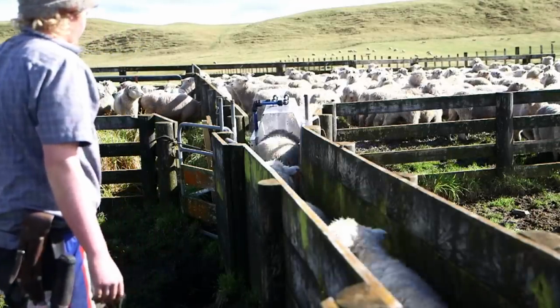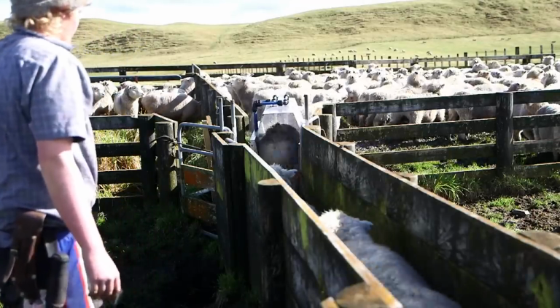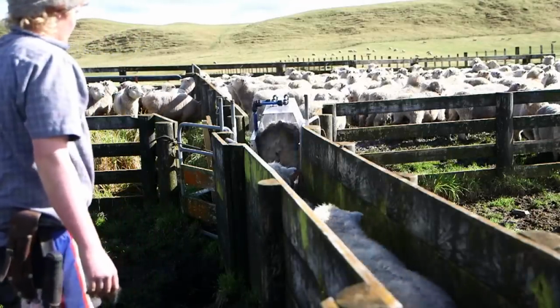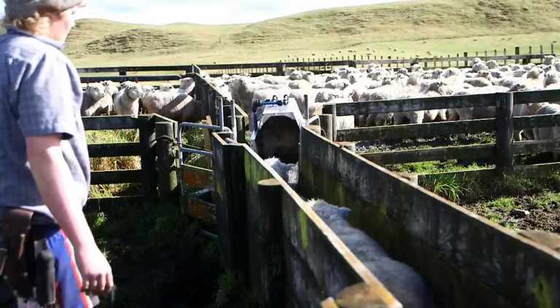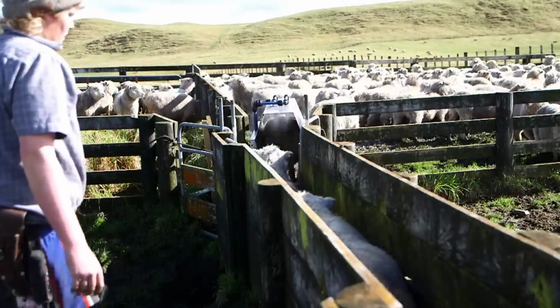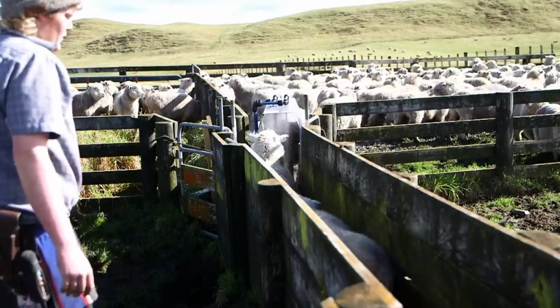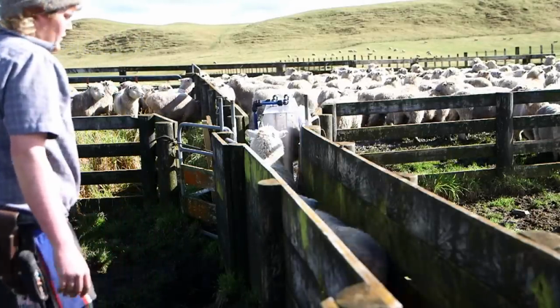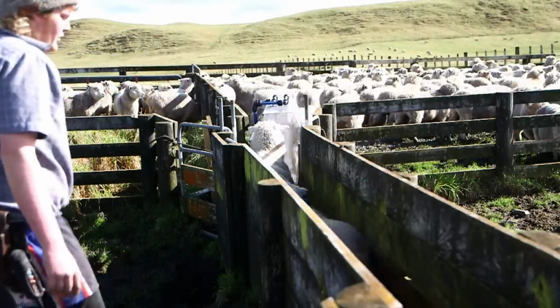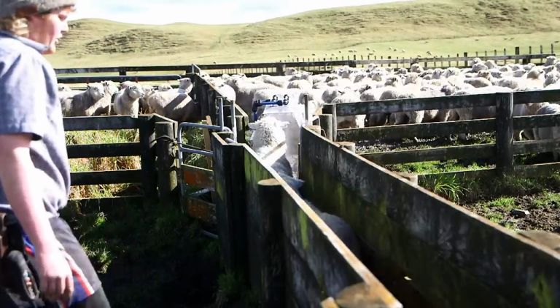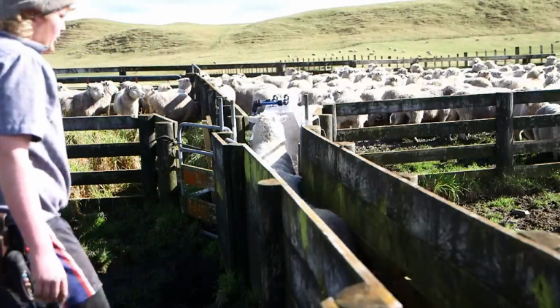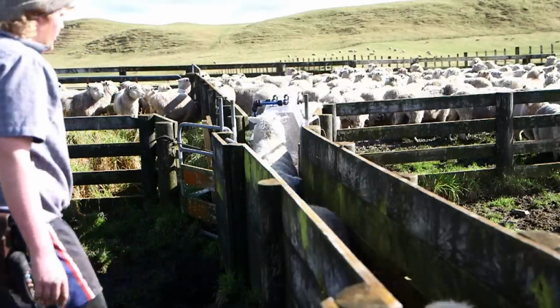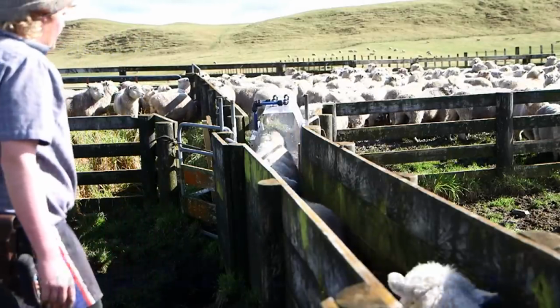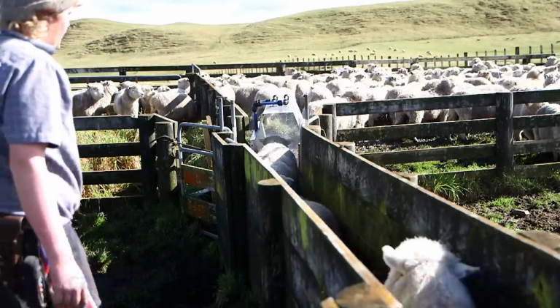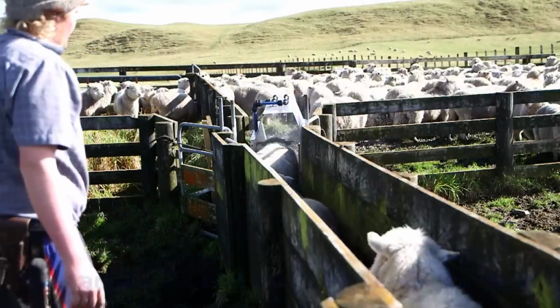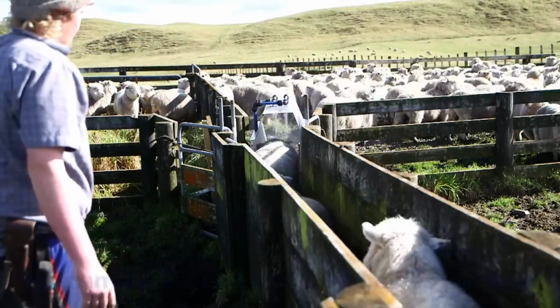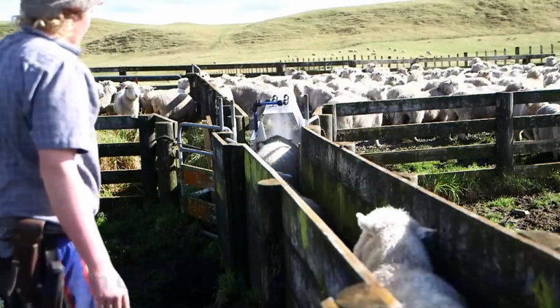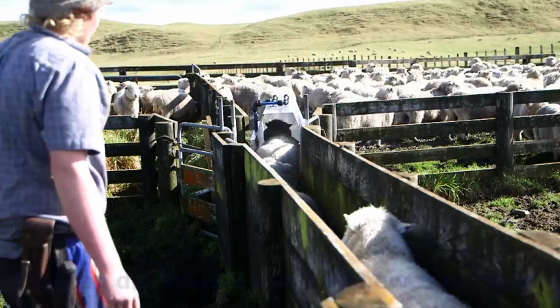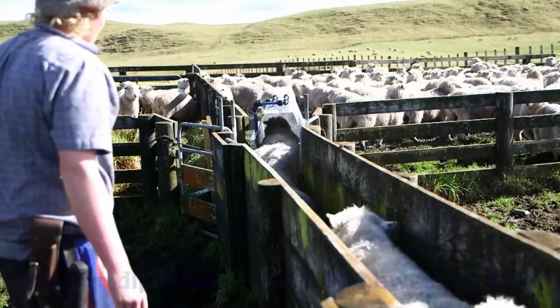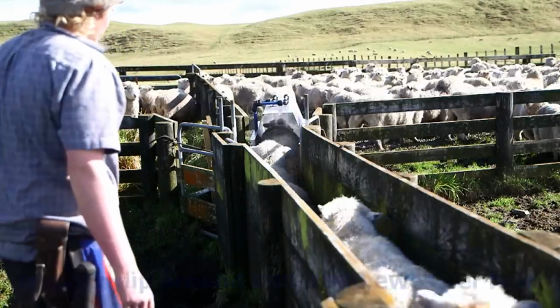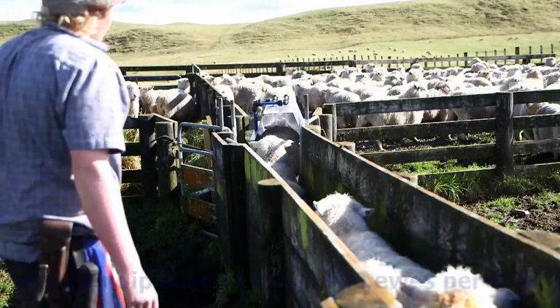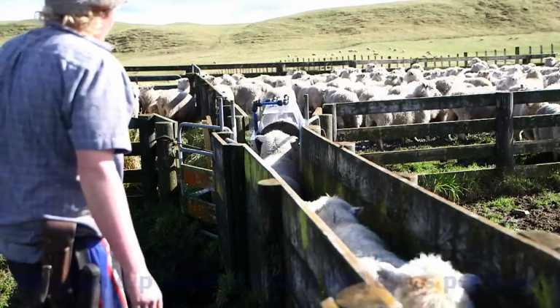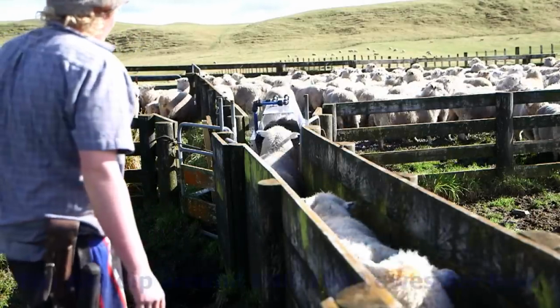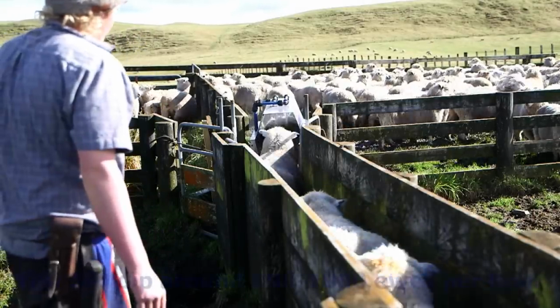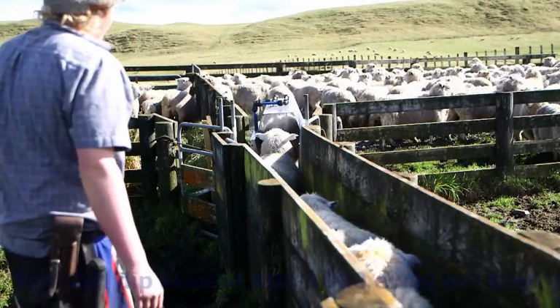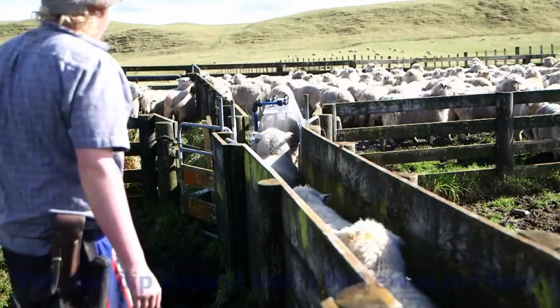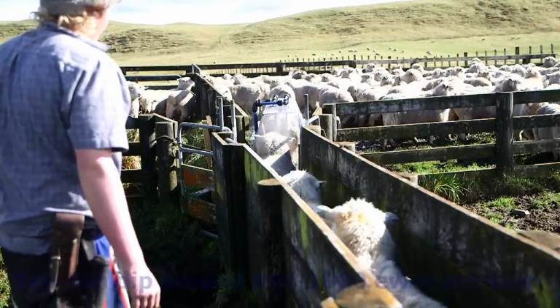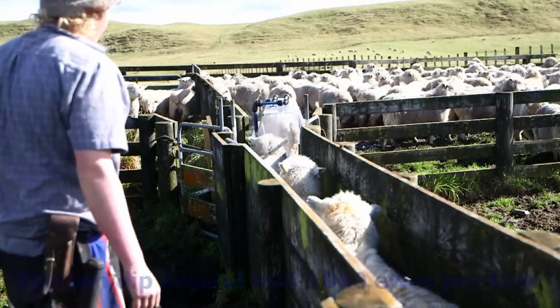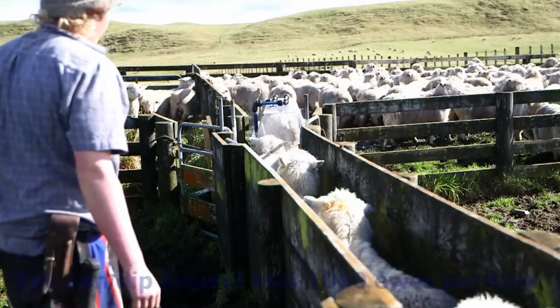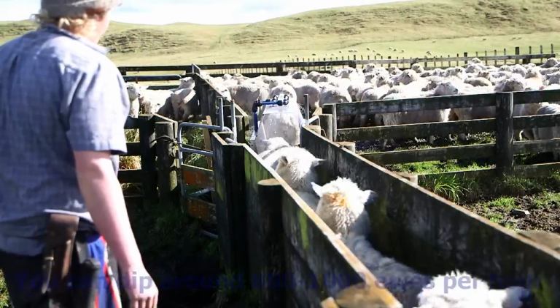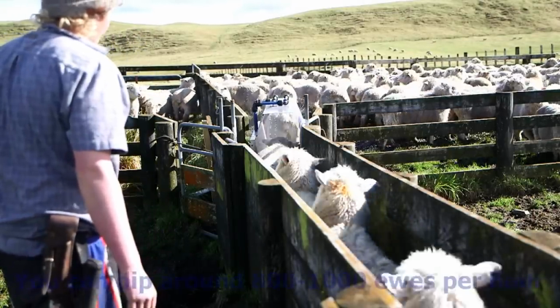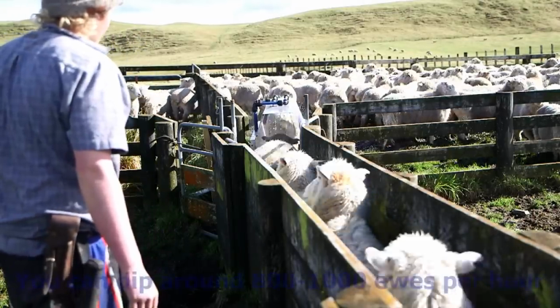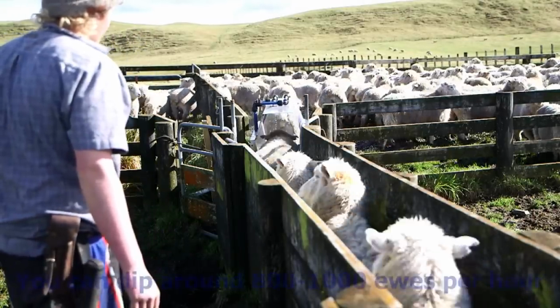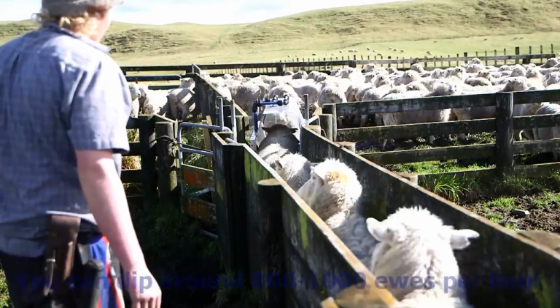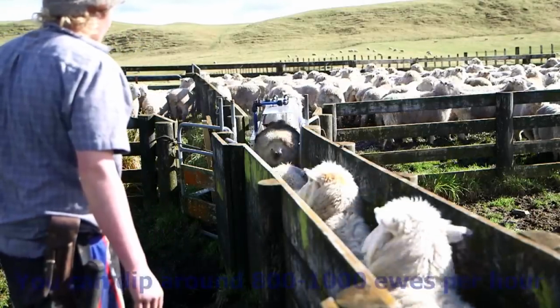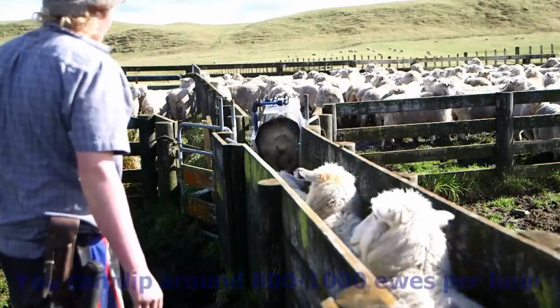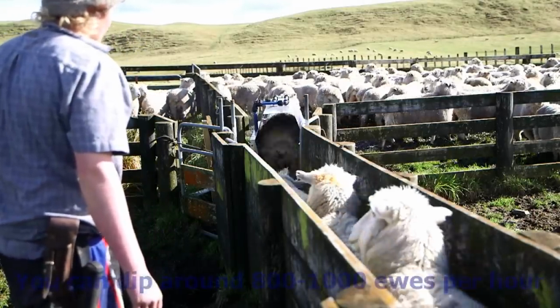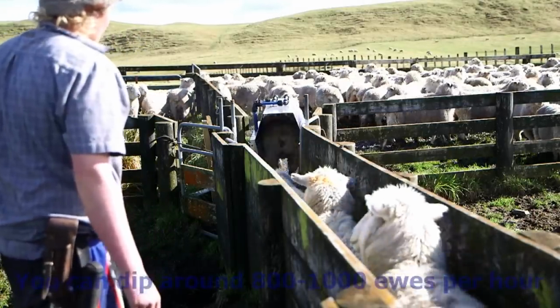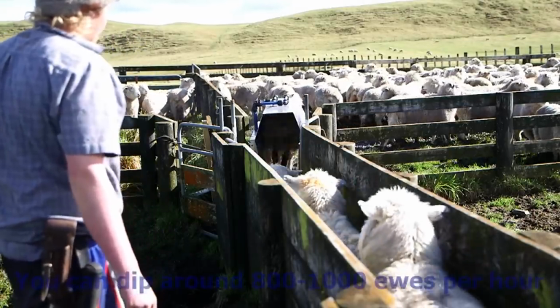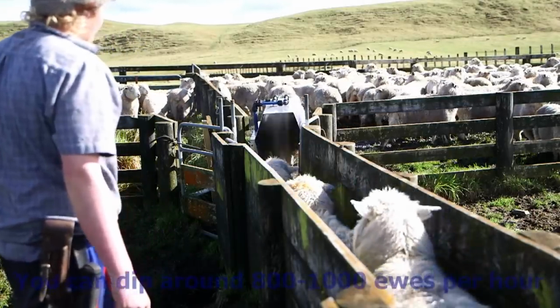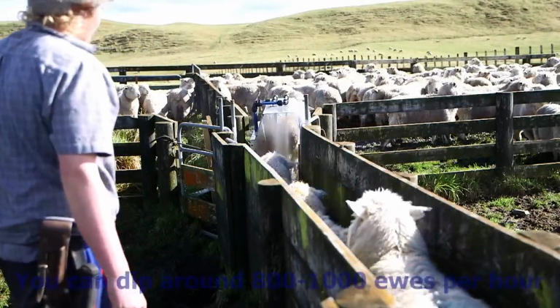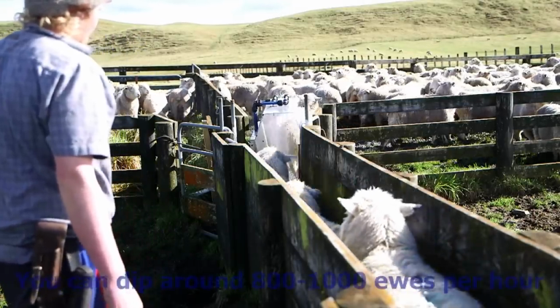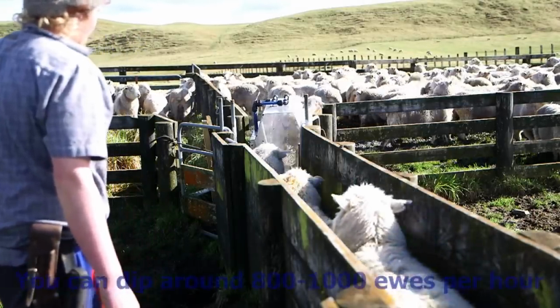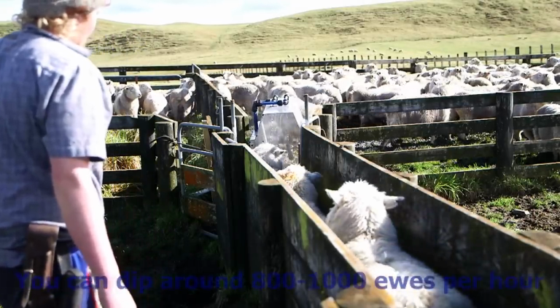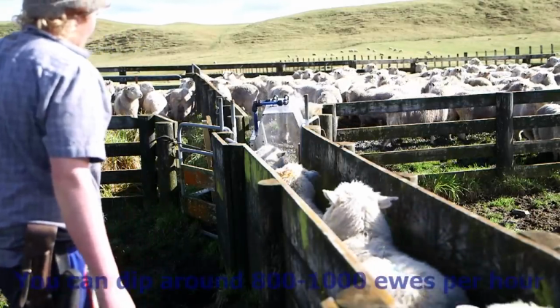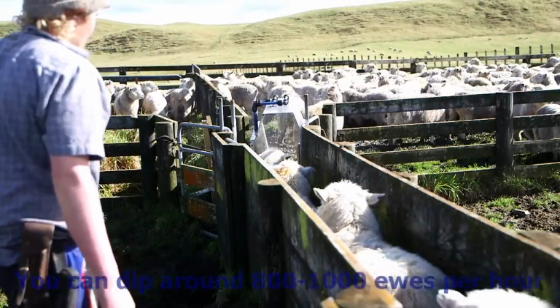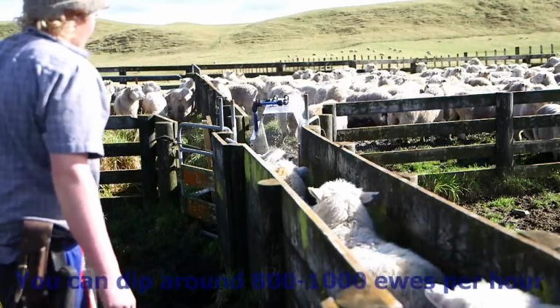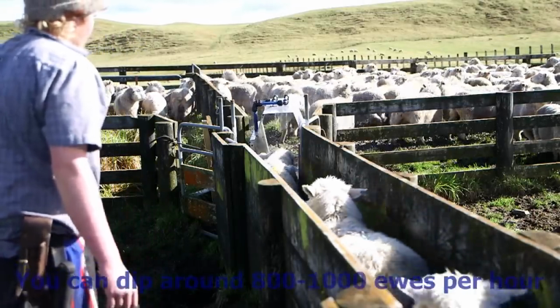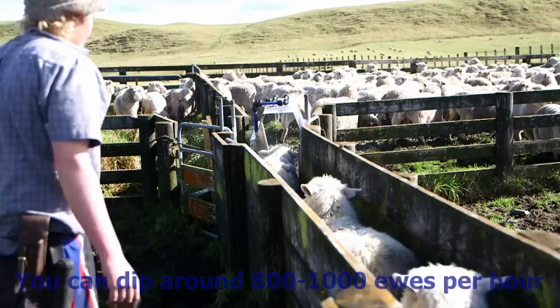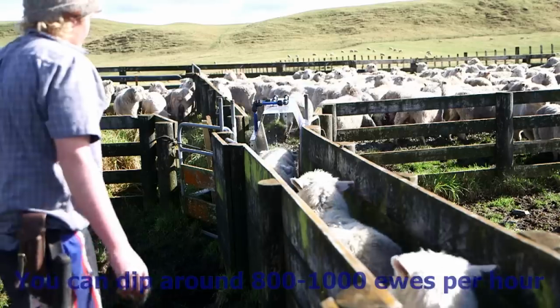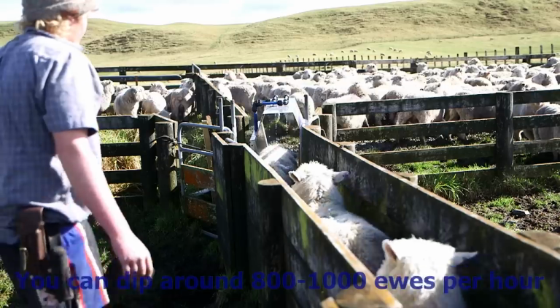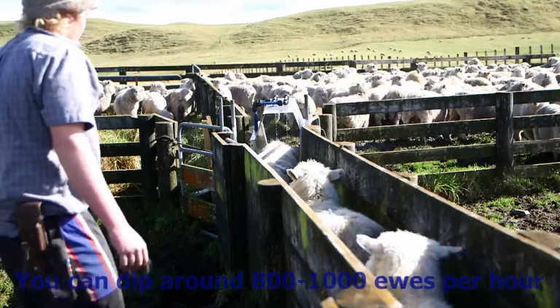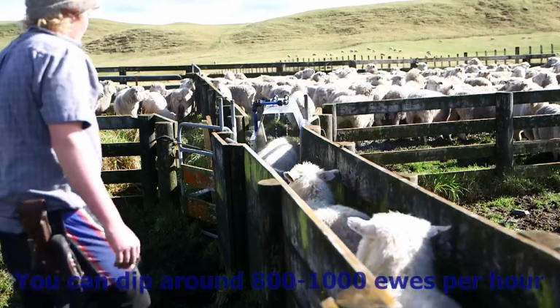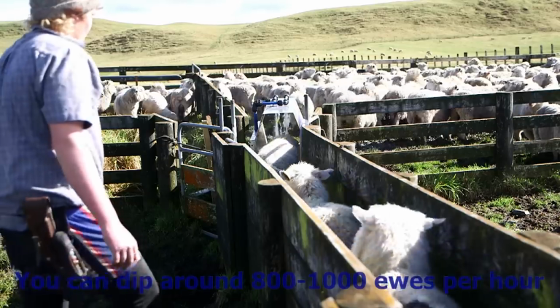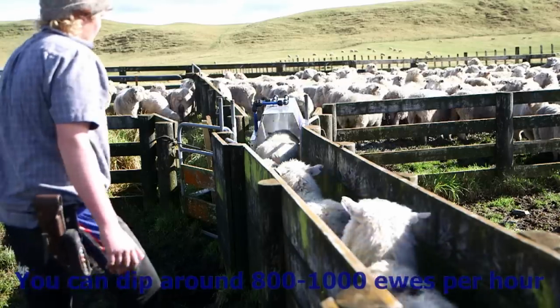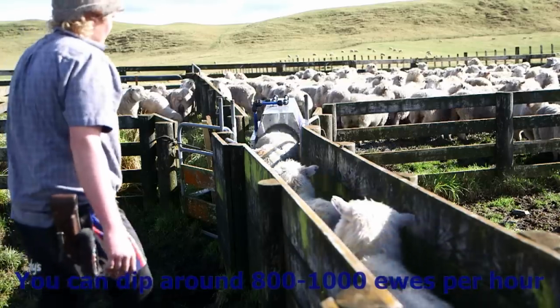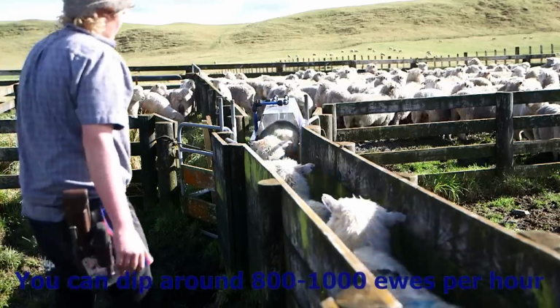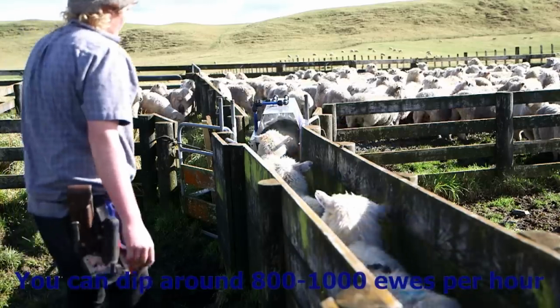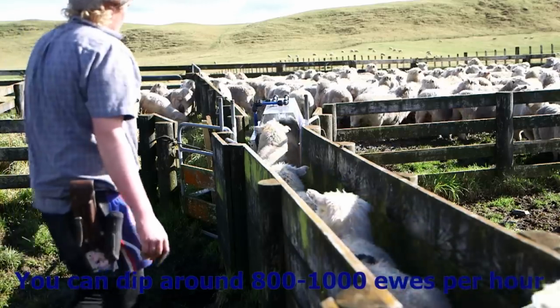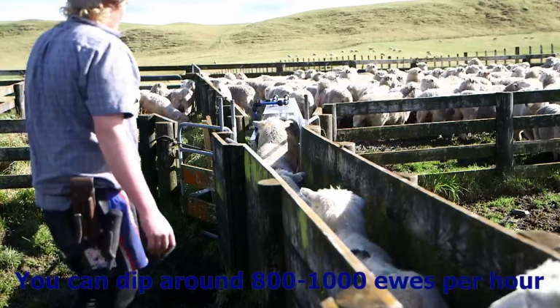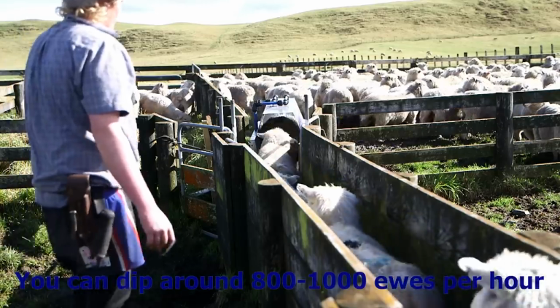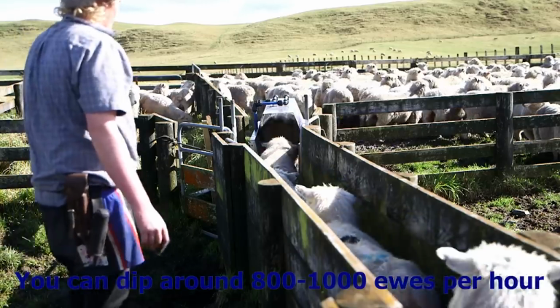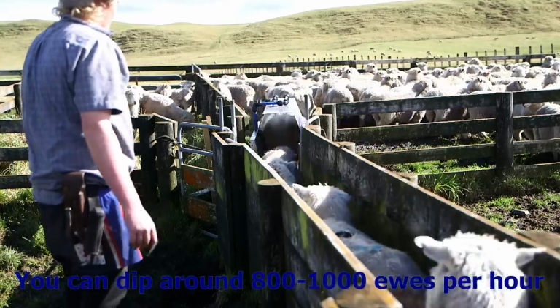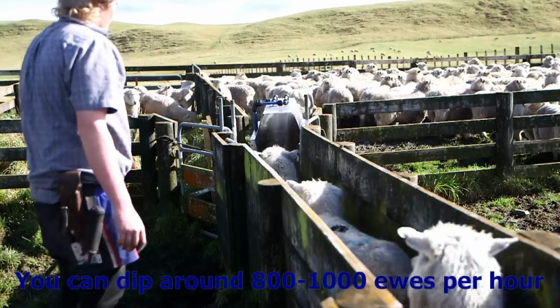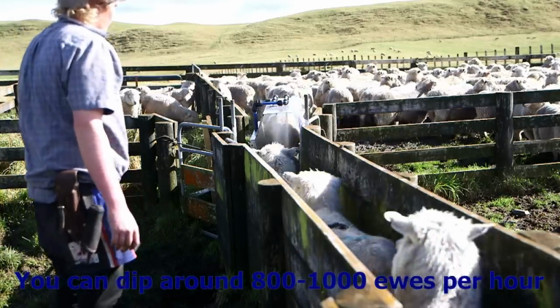At the moment we know that farmers are putting through easily 800 to 1,000 ewes per hour through the sheet dipping machine.